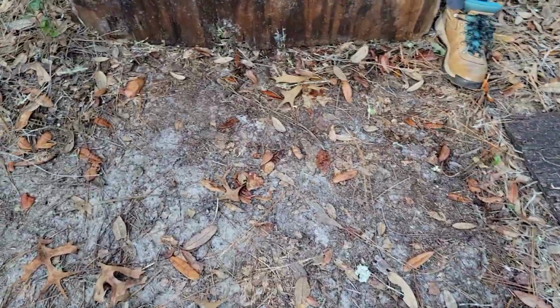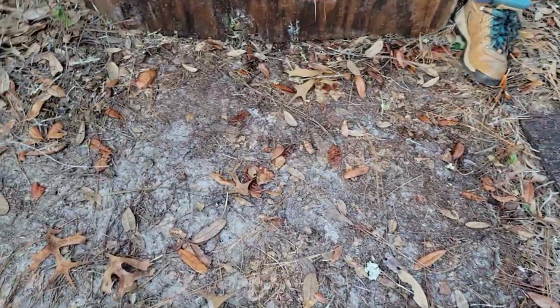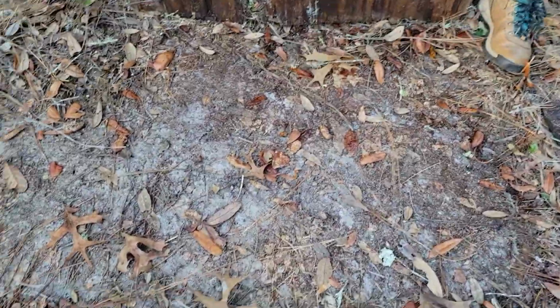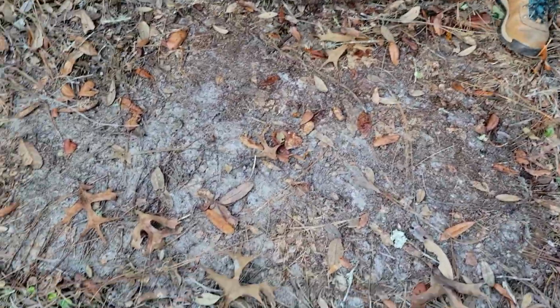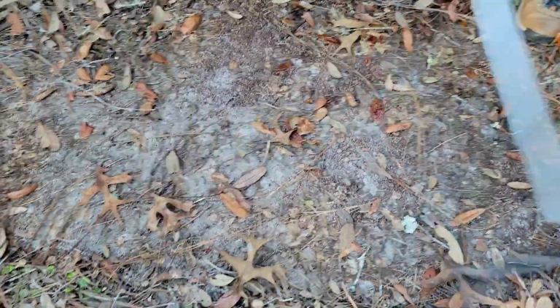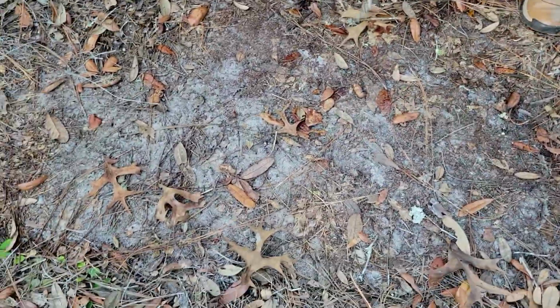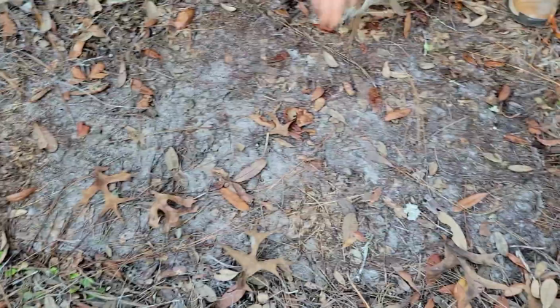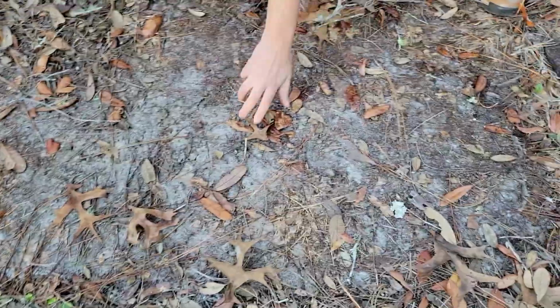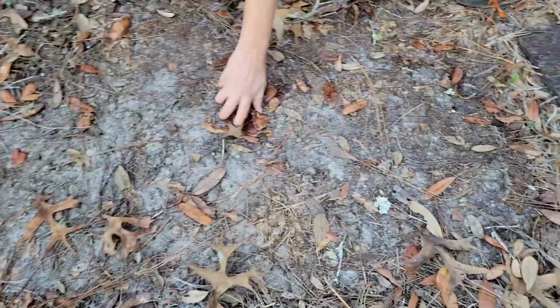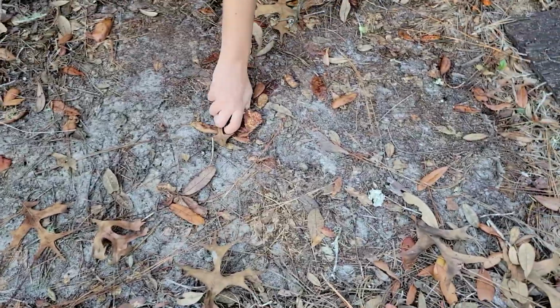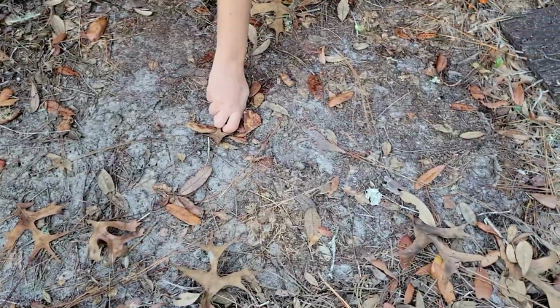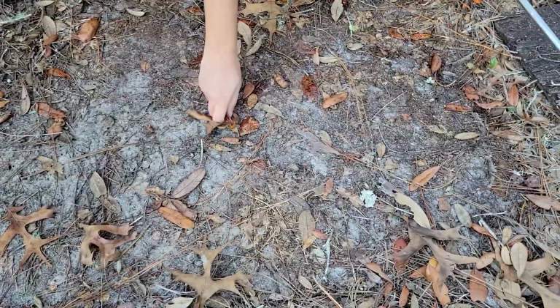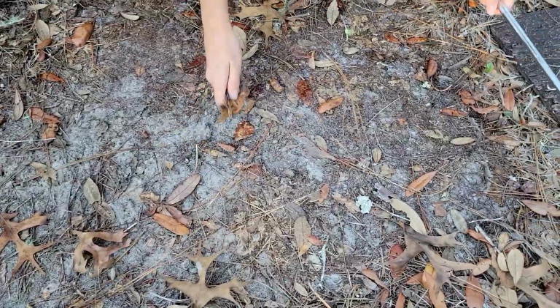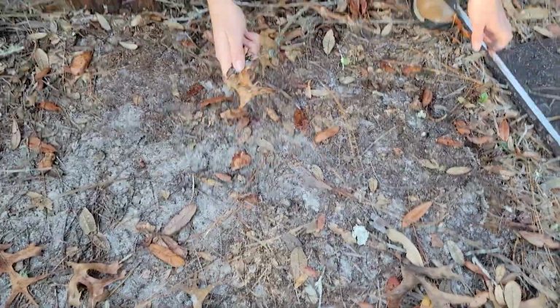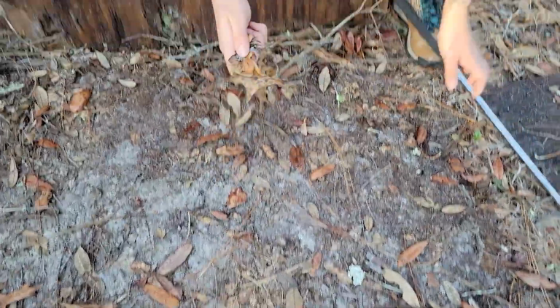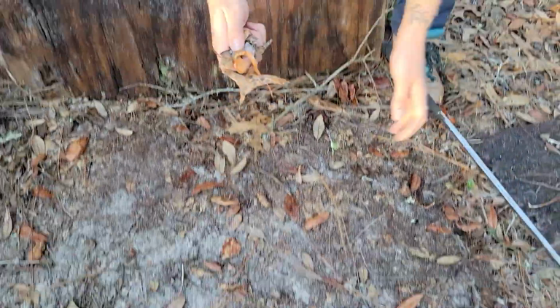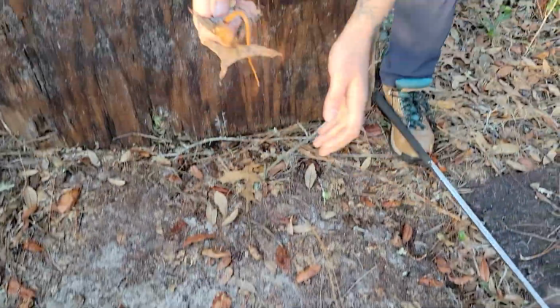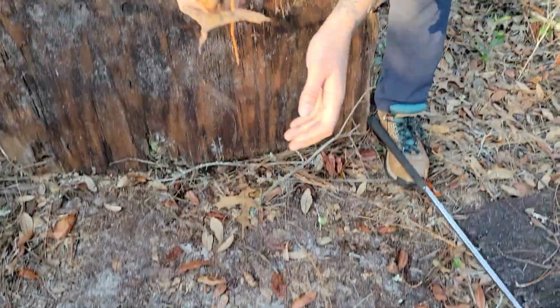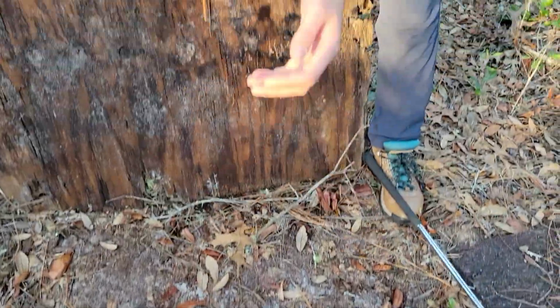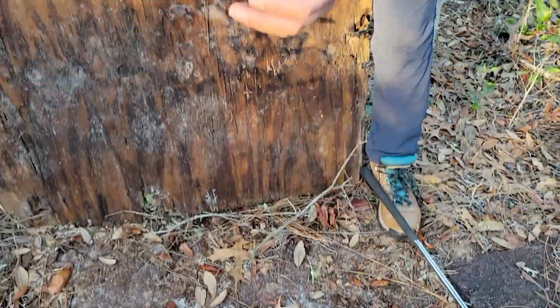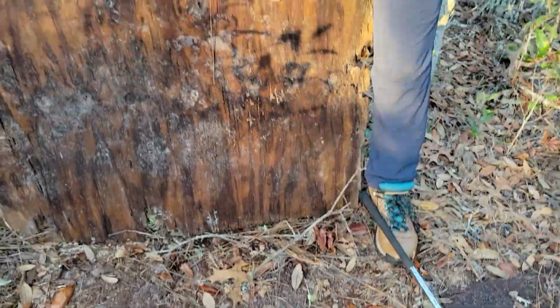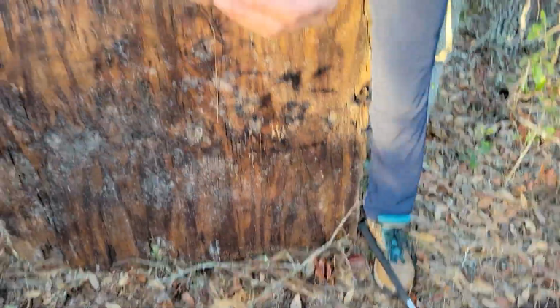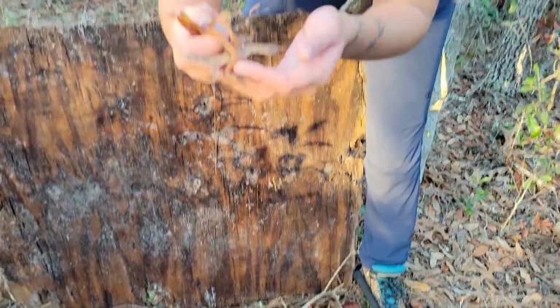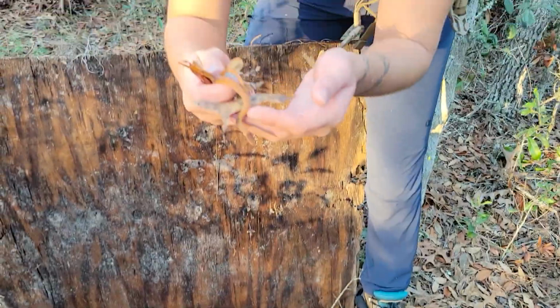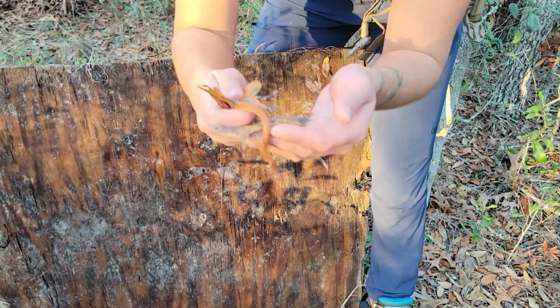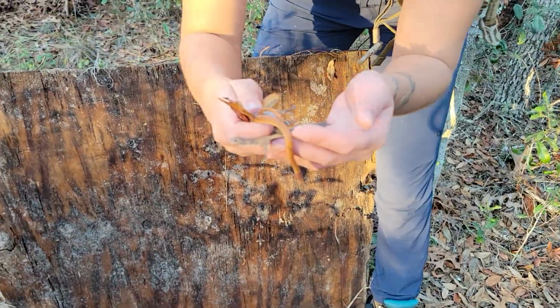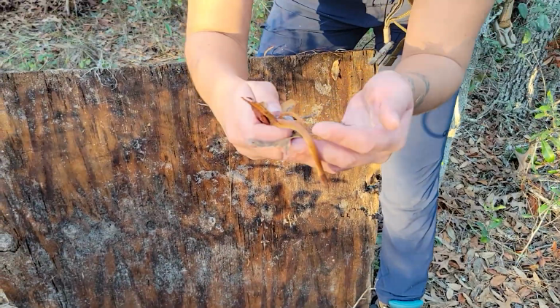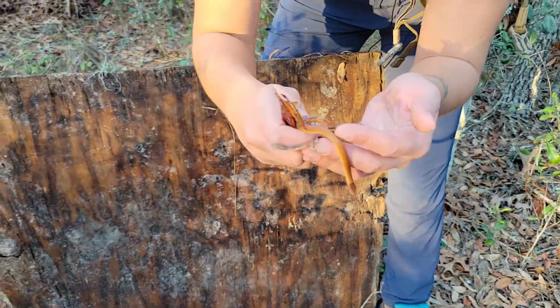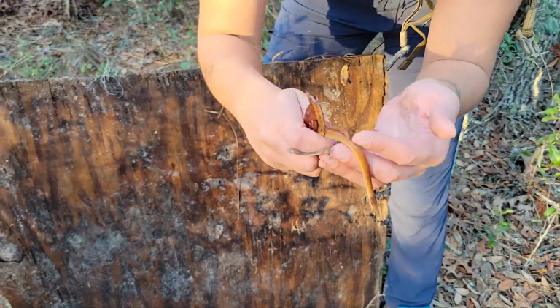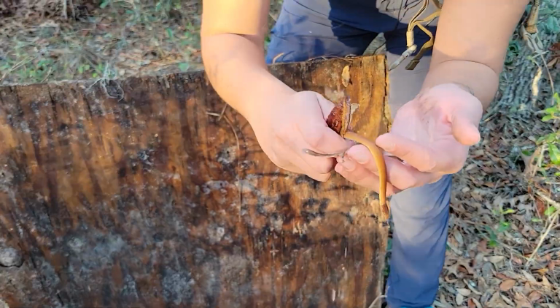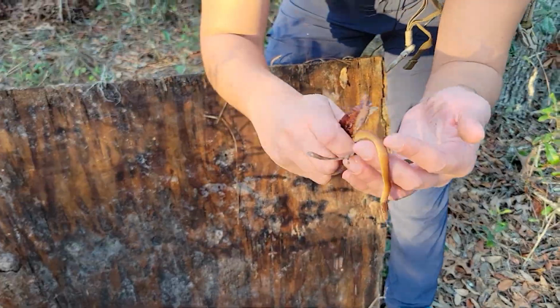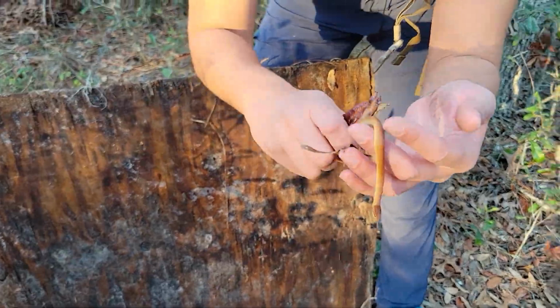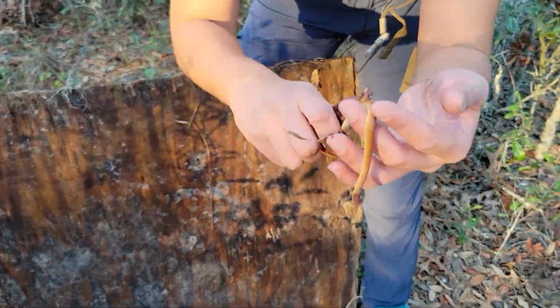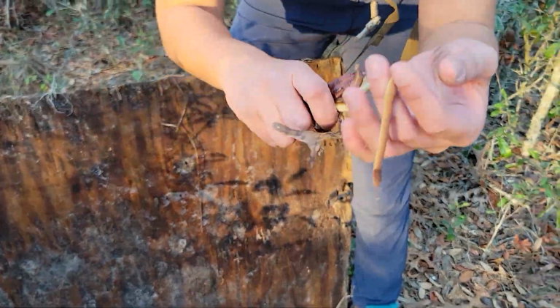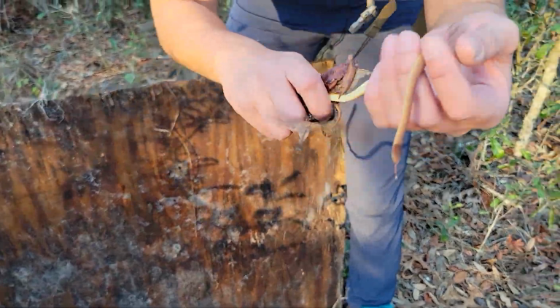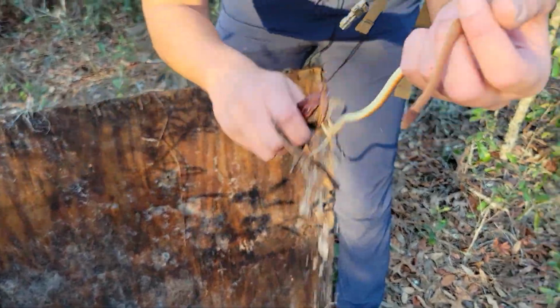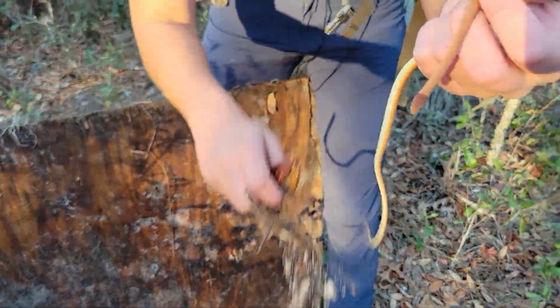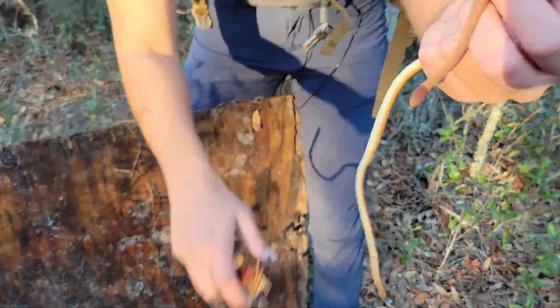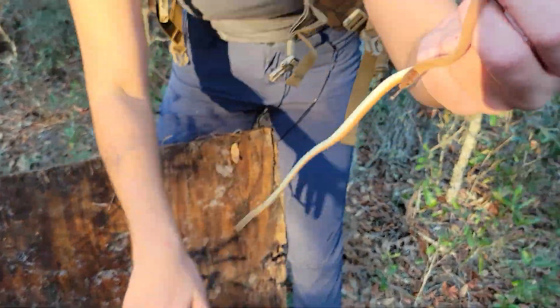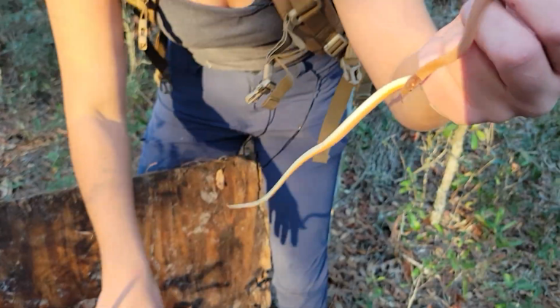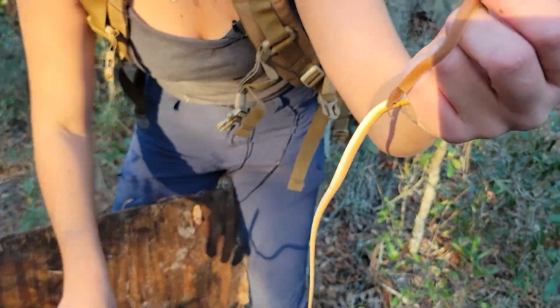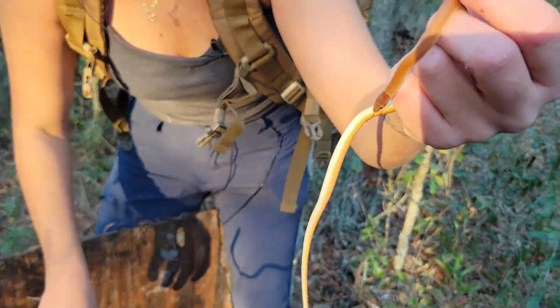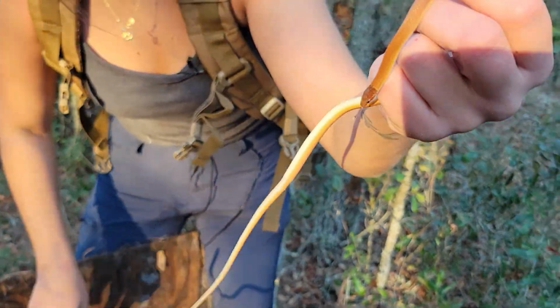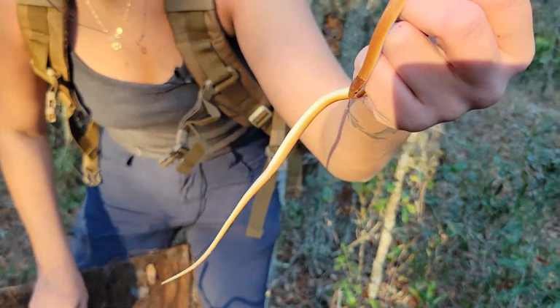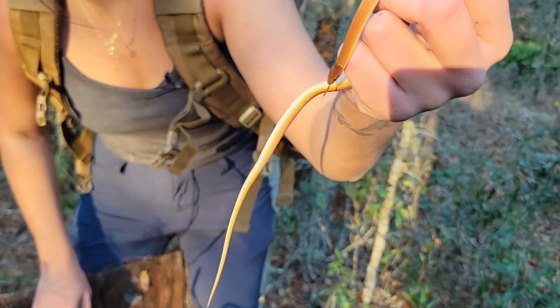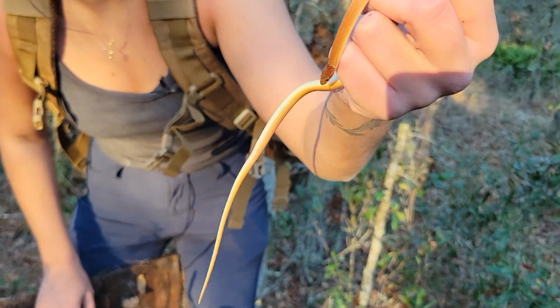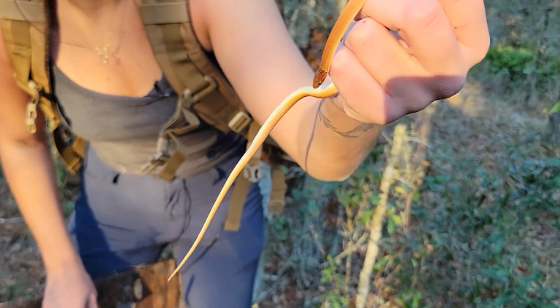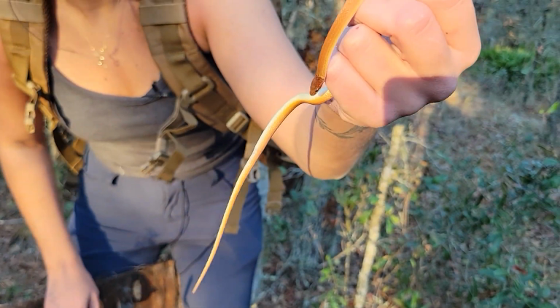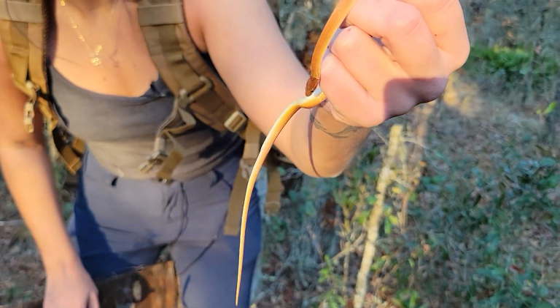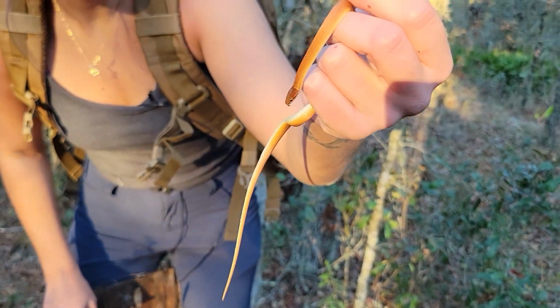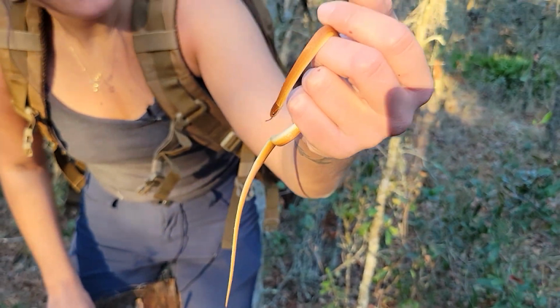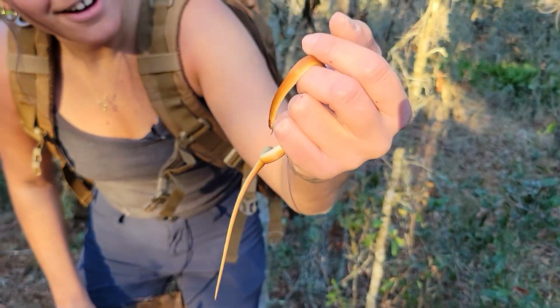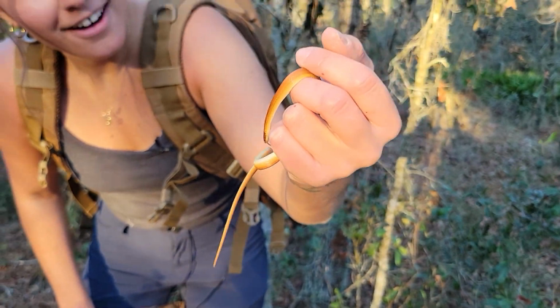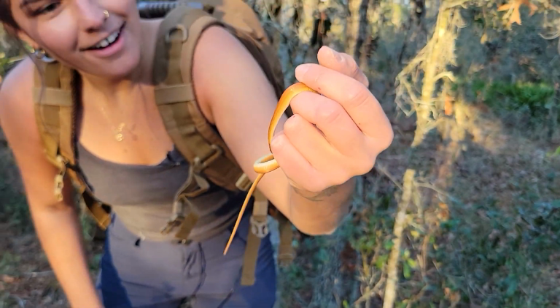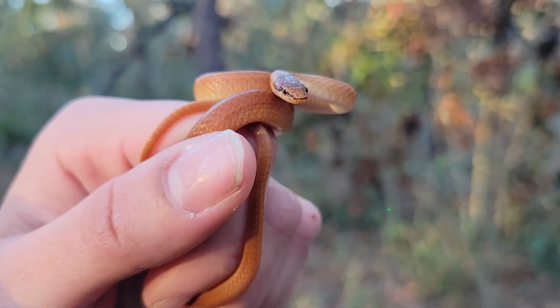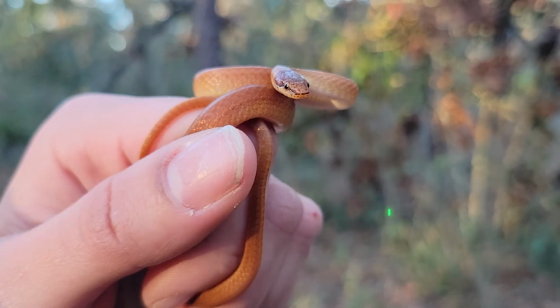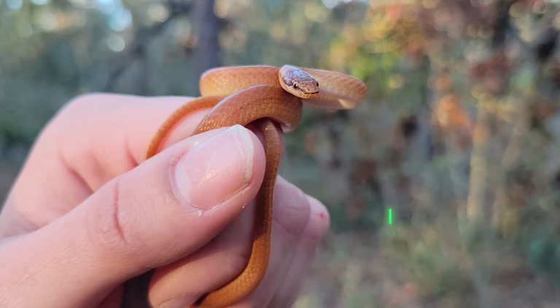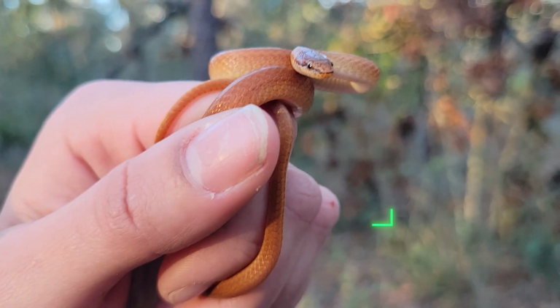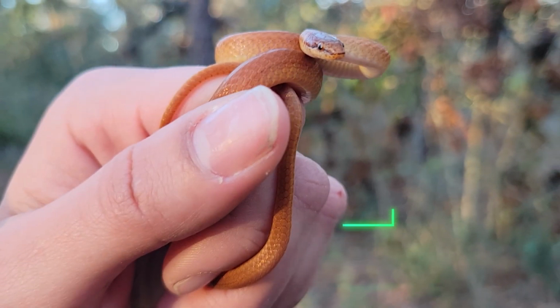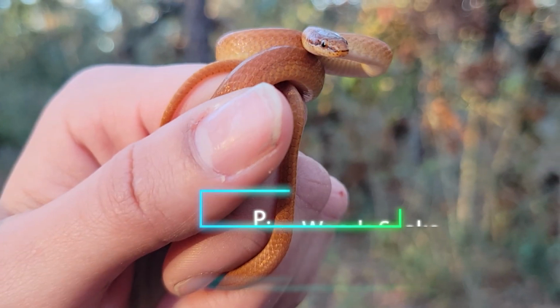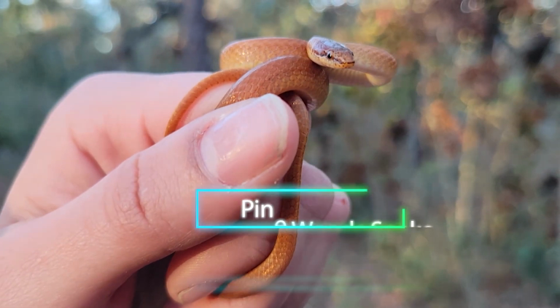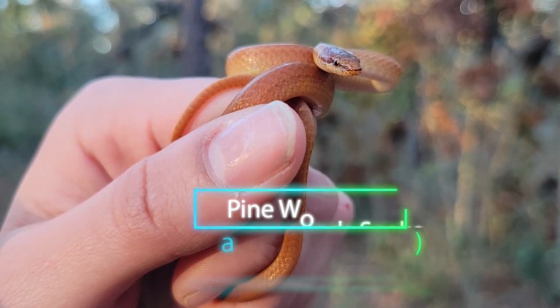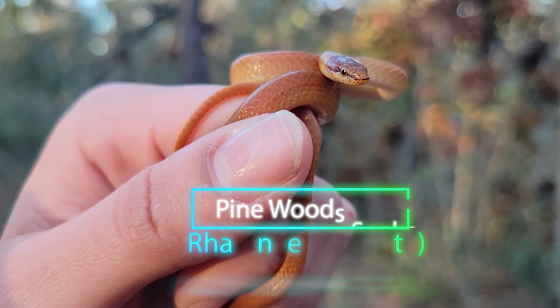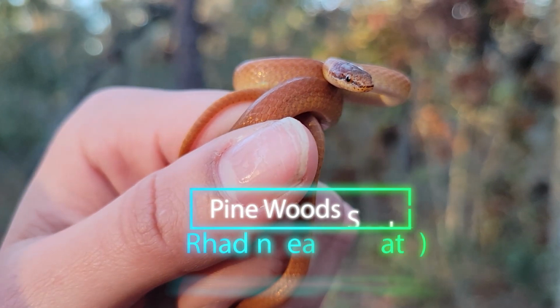What was that? A pinewood litter snake! Oh my gosh — that is an awesome, cool snake.